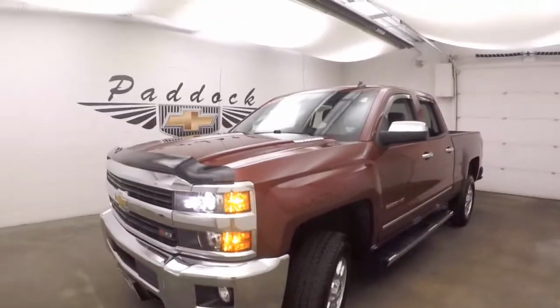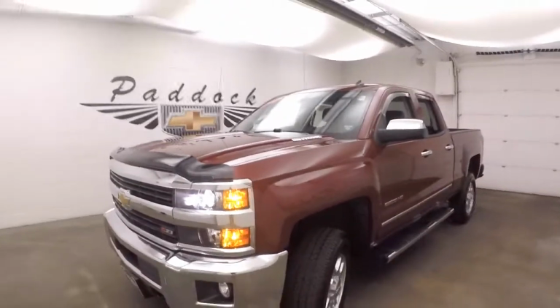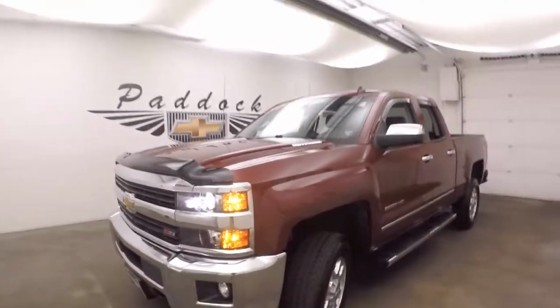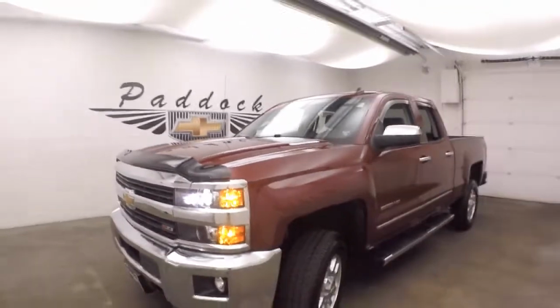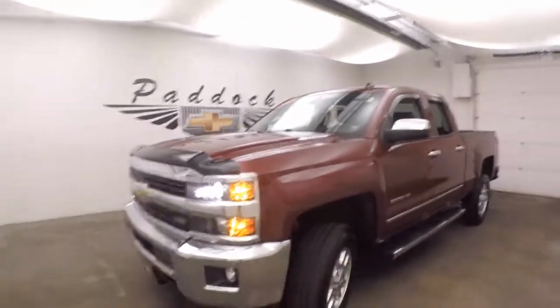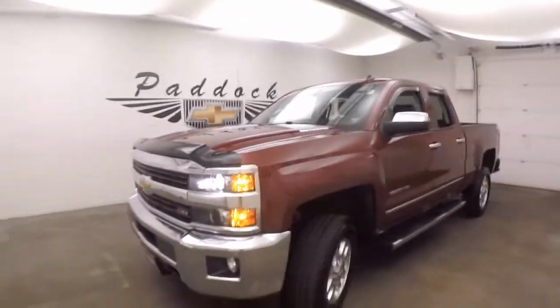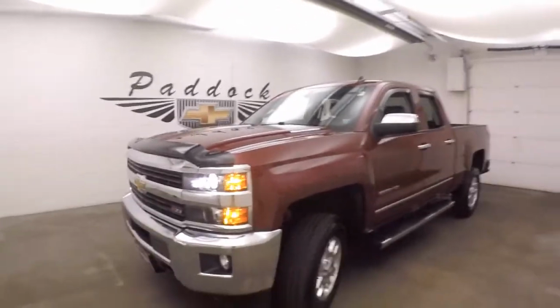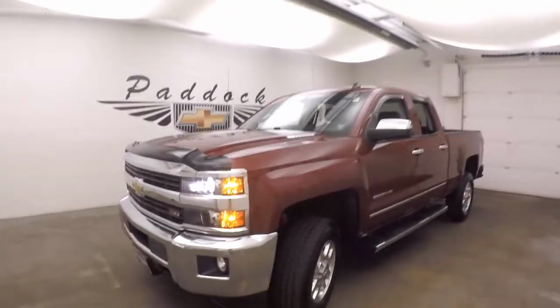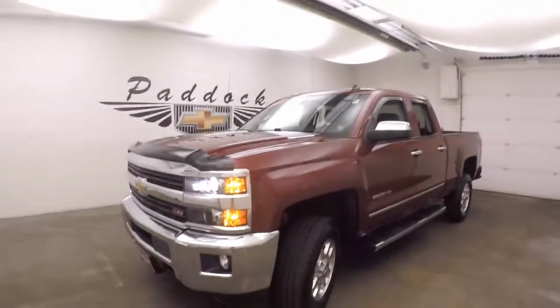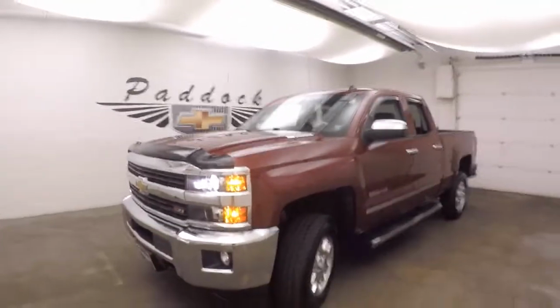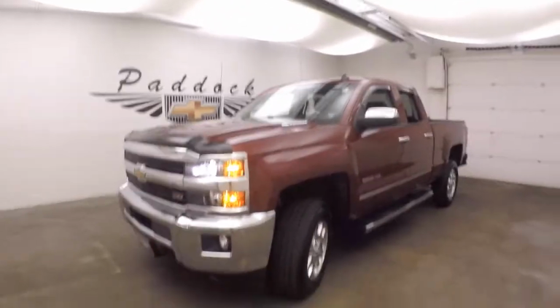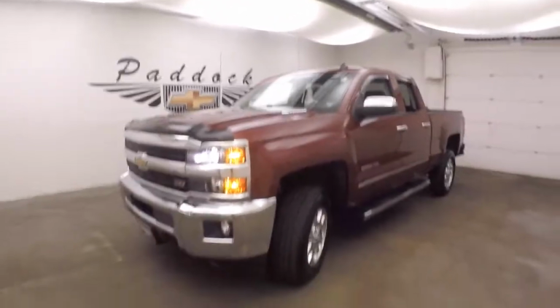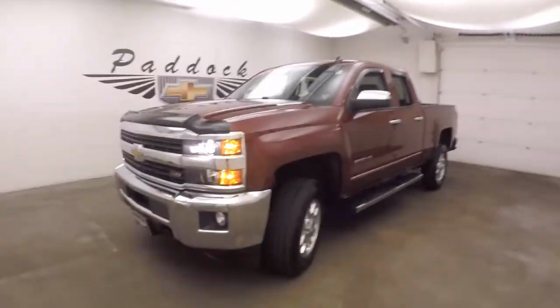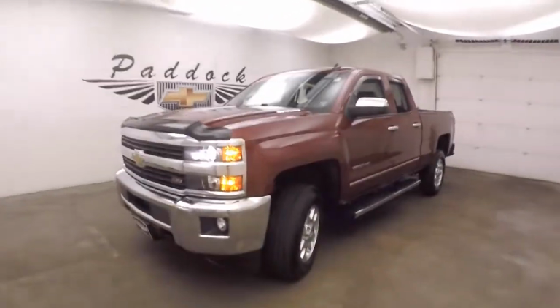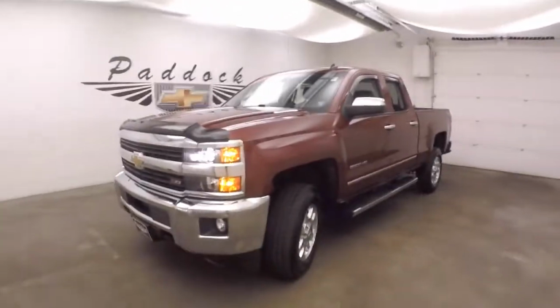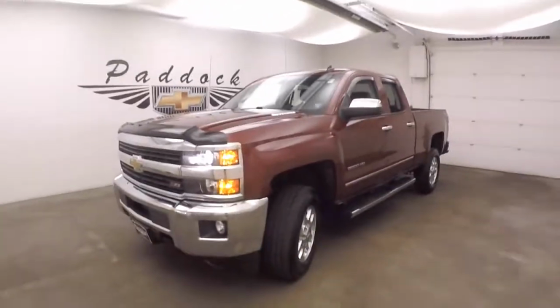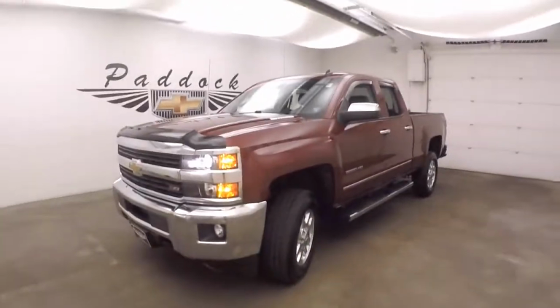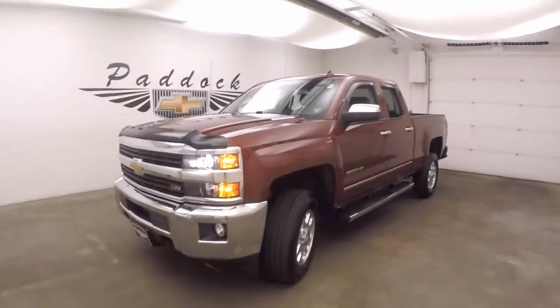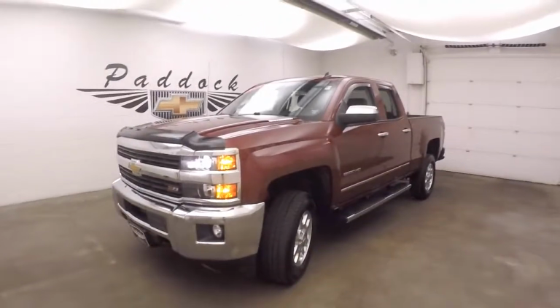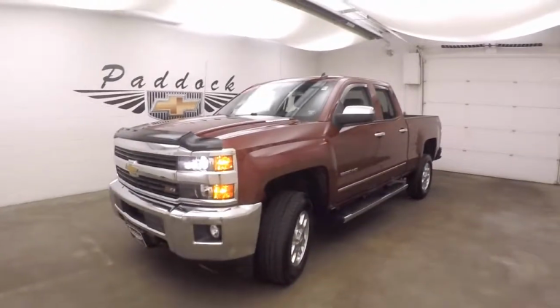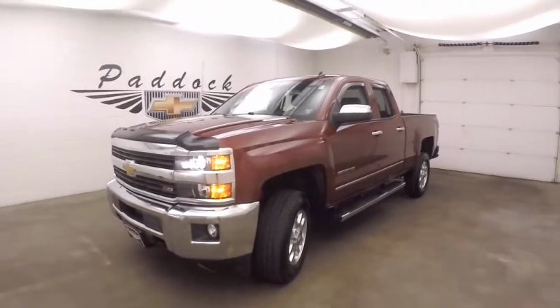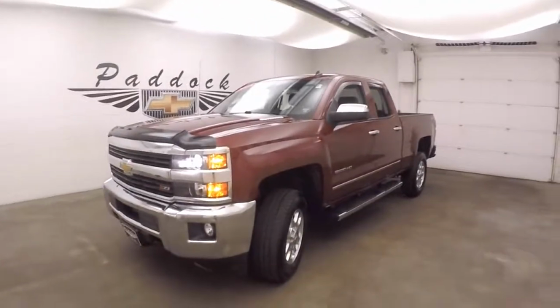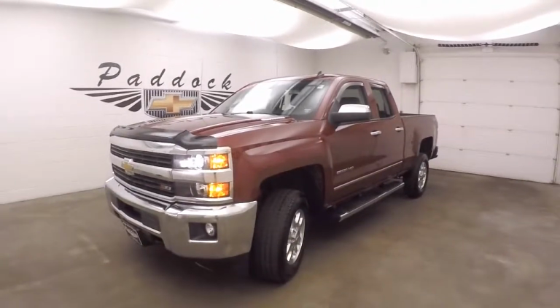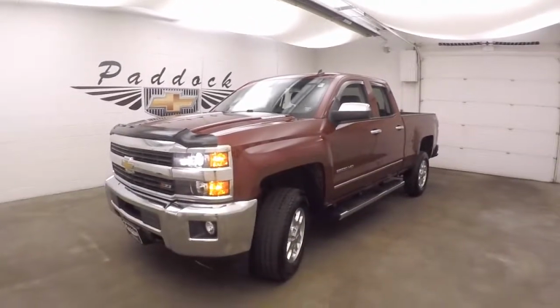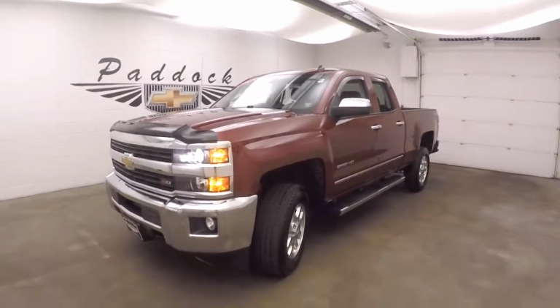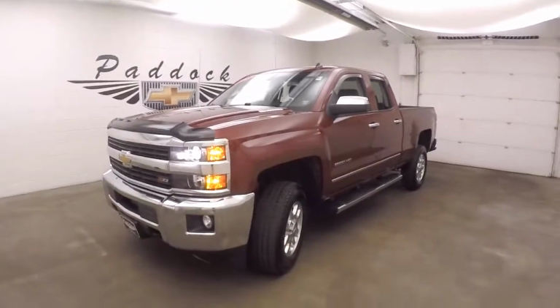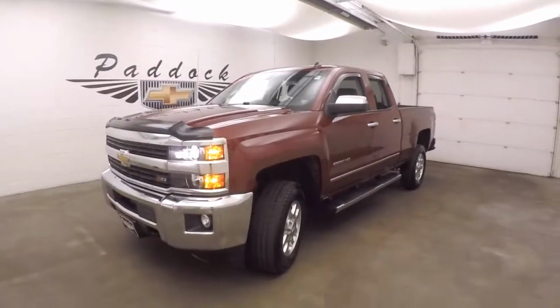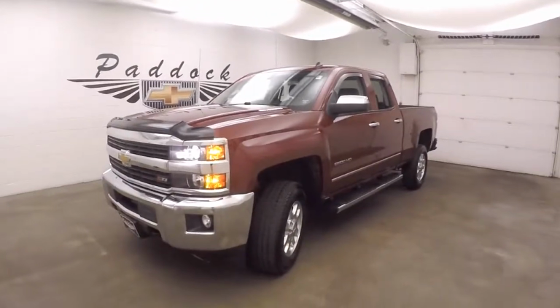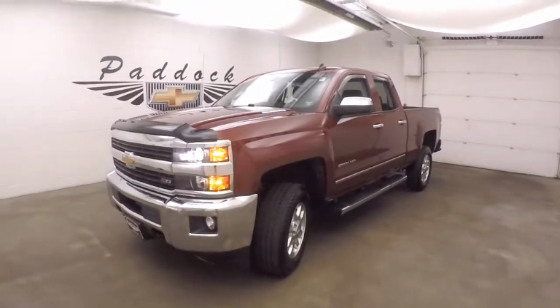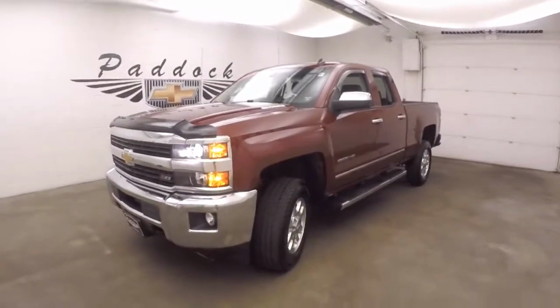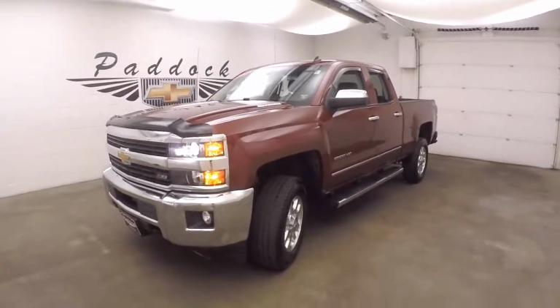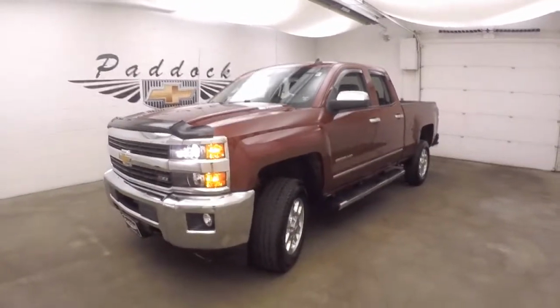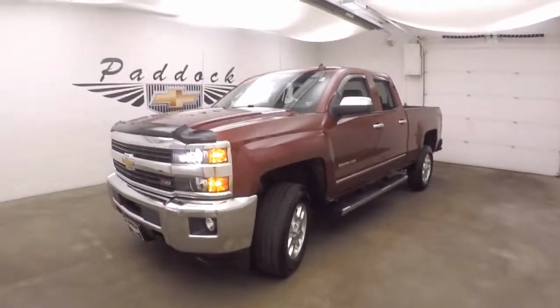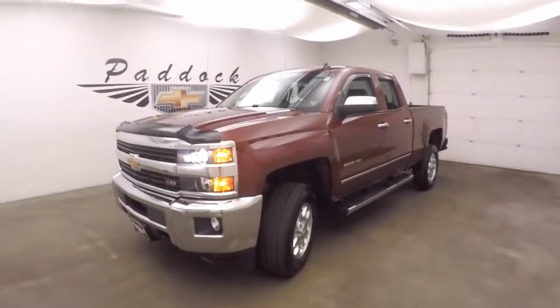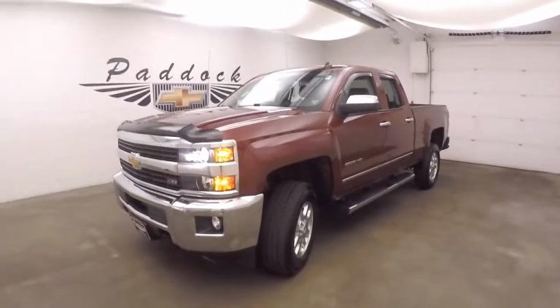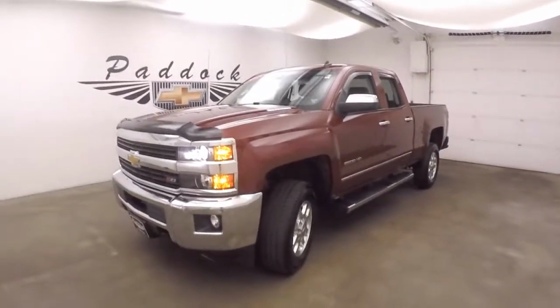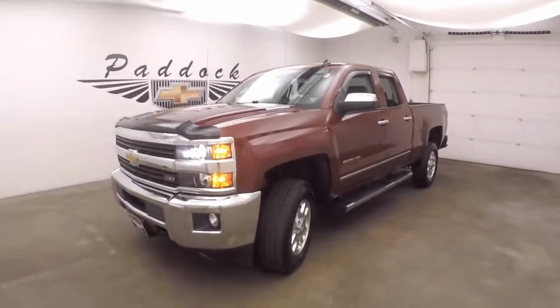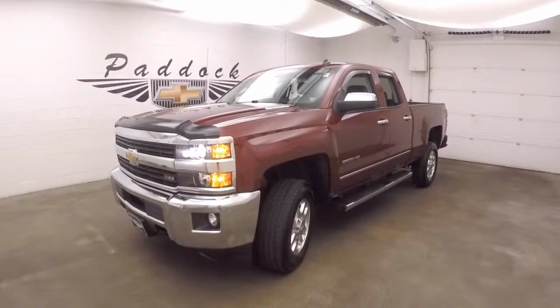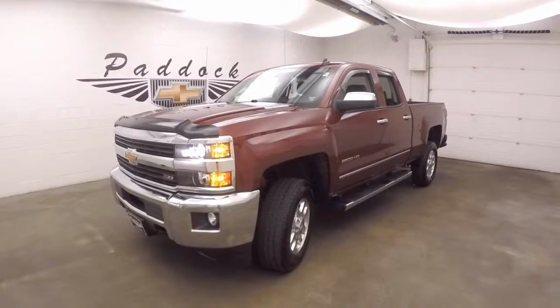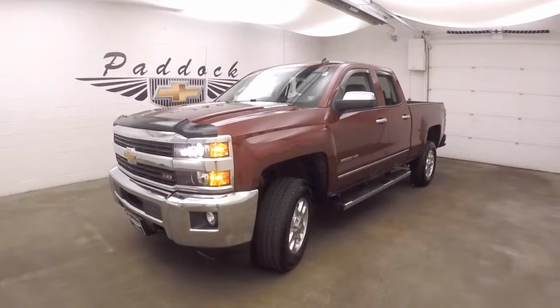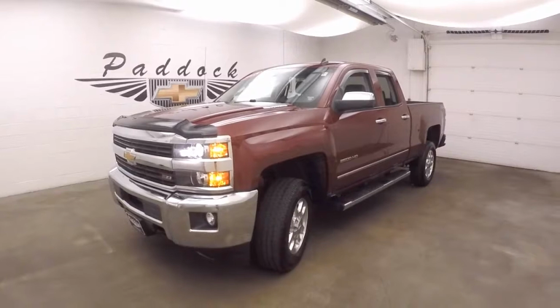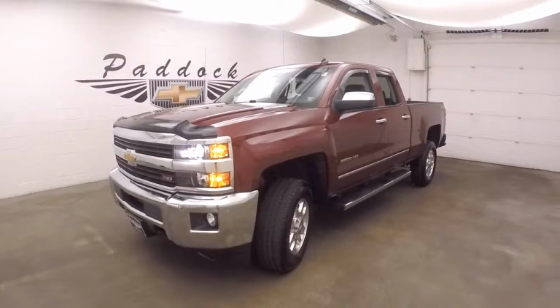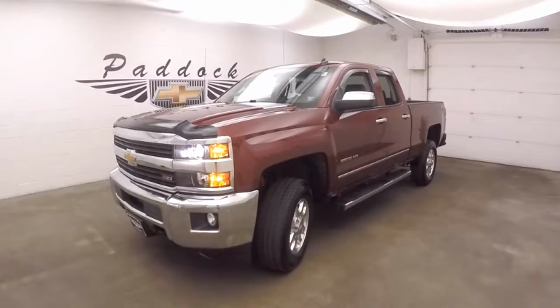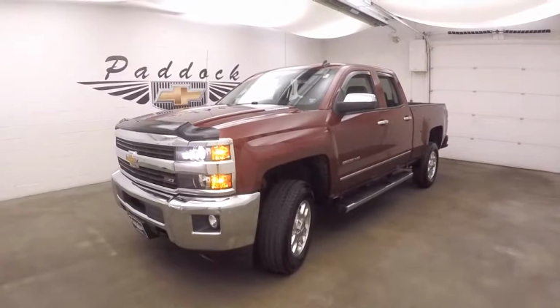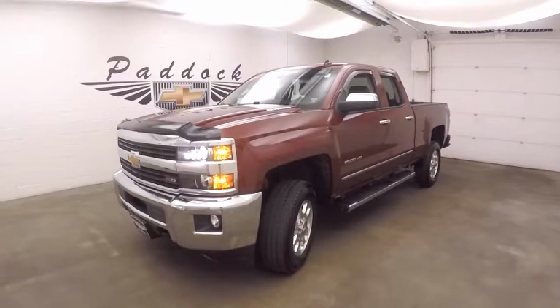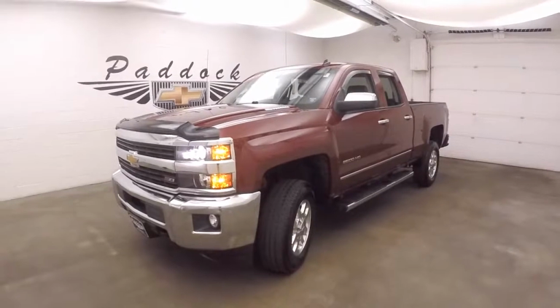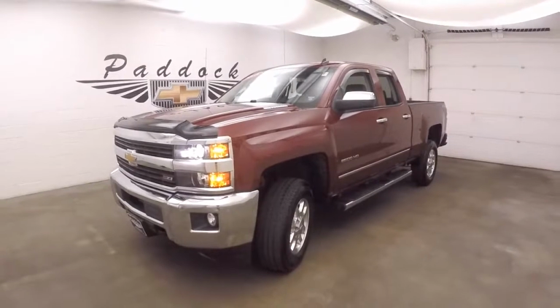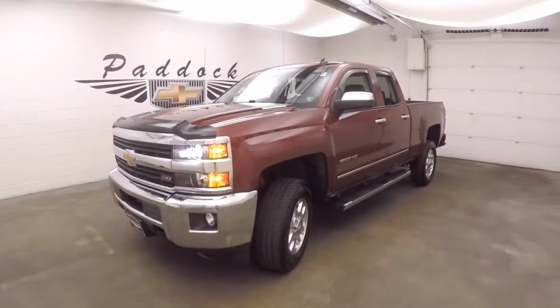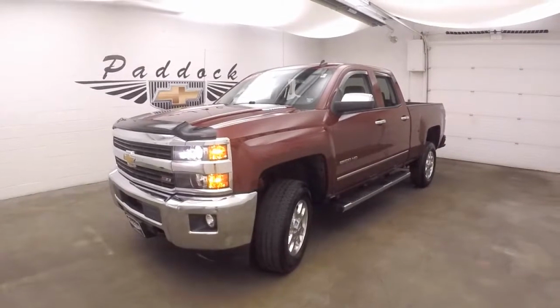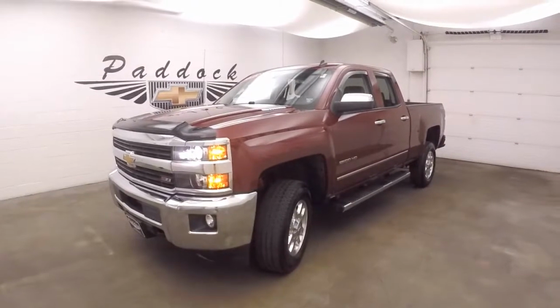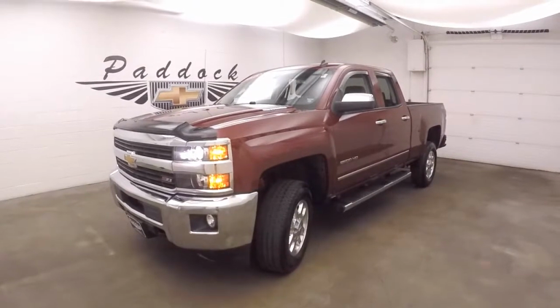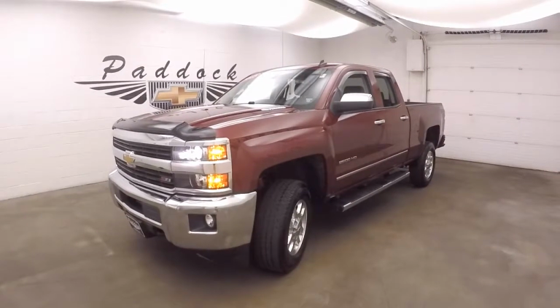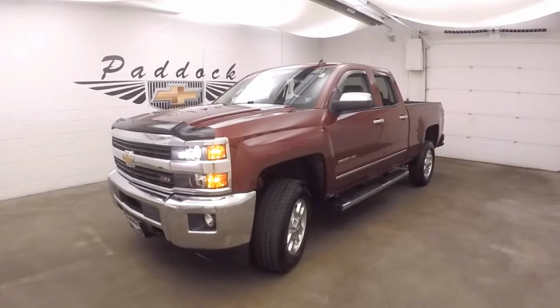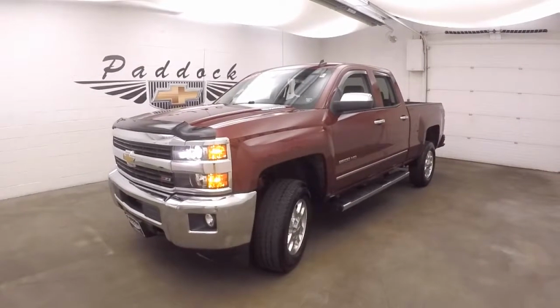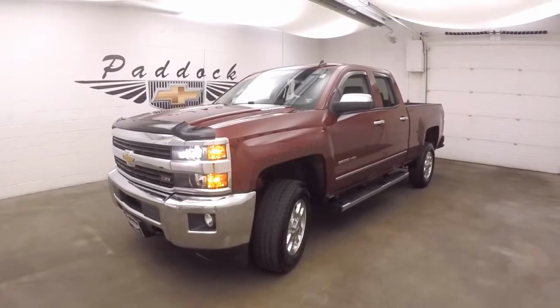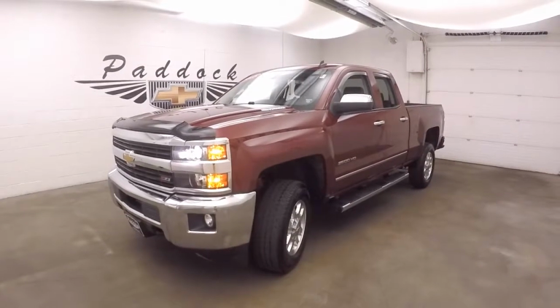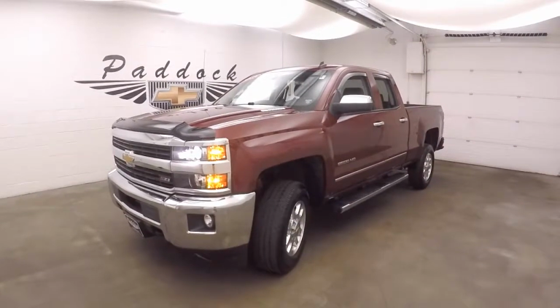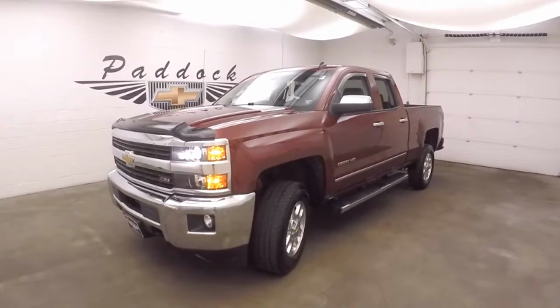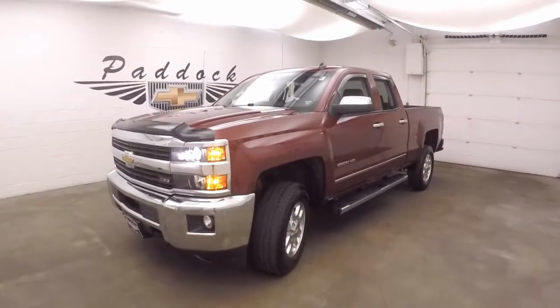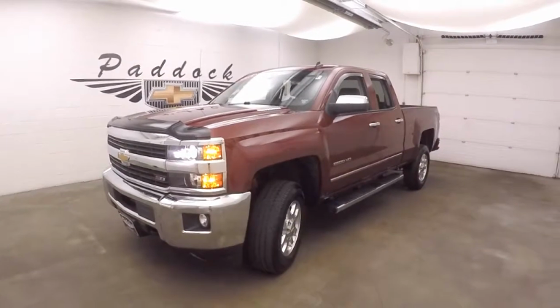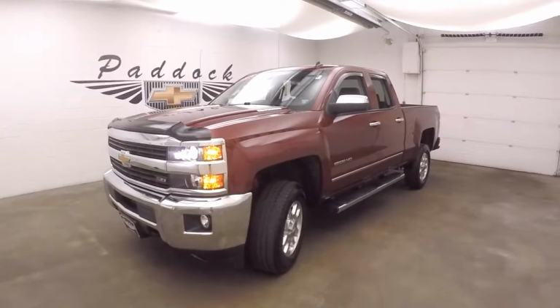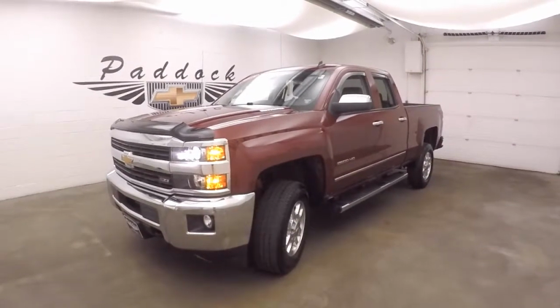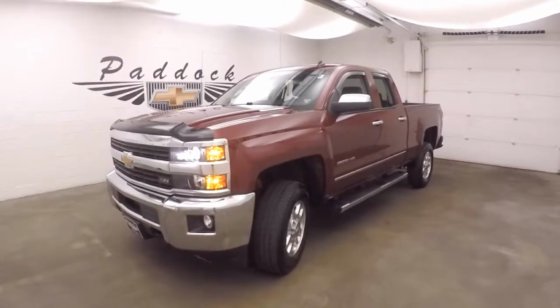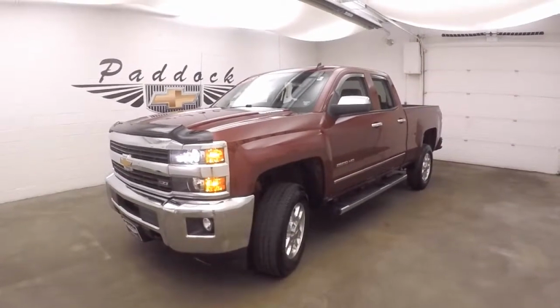That is a 2015 Chevy Silverado 2500 HD, Z71 off-road package, LTZ.